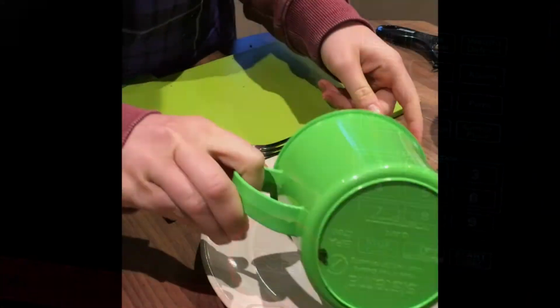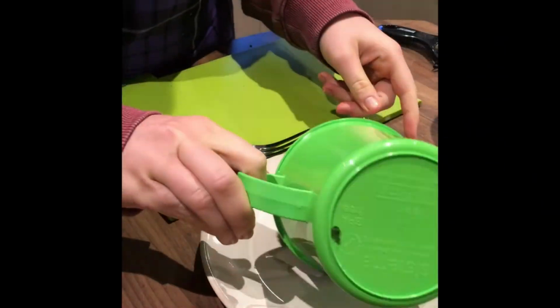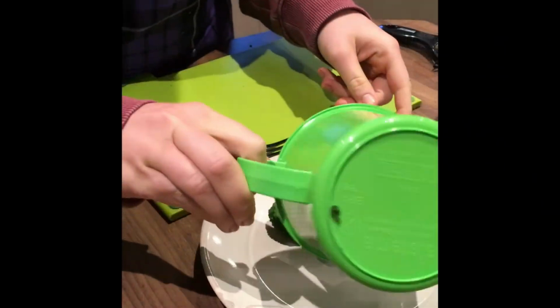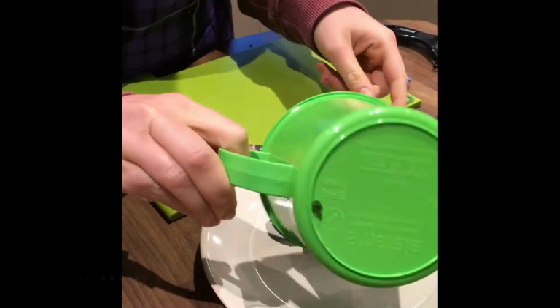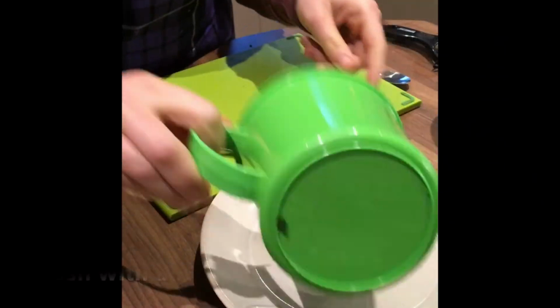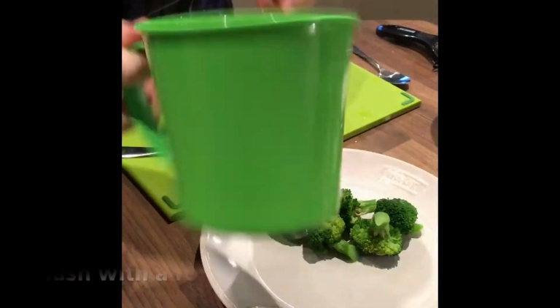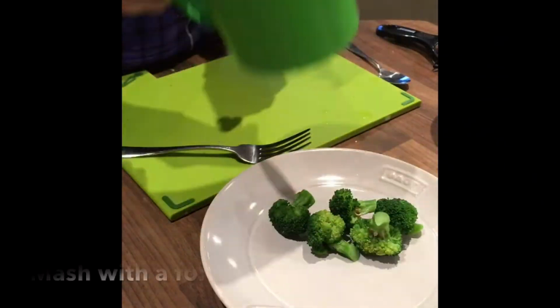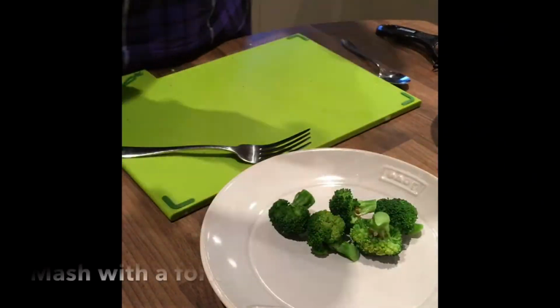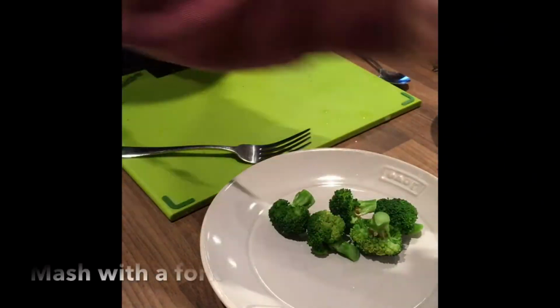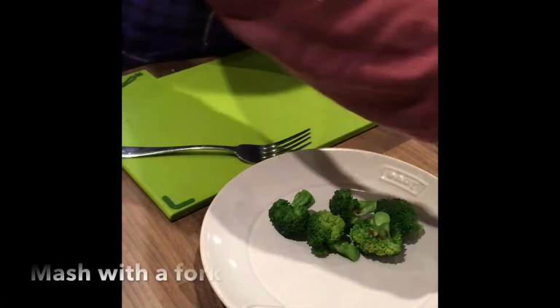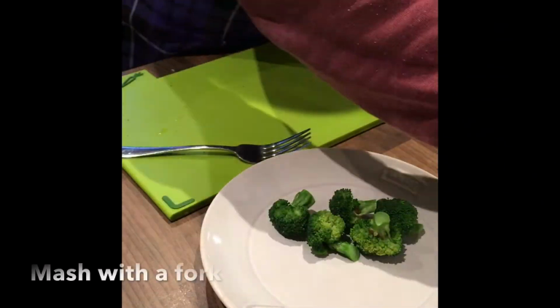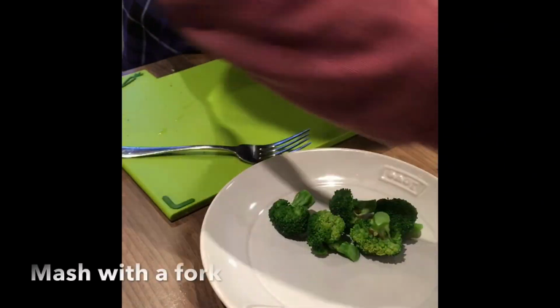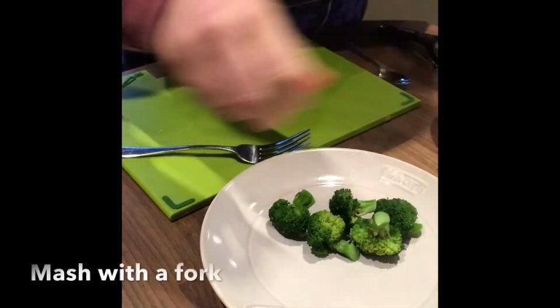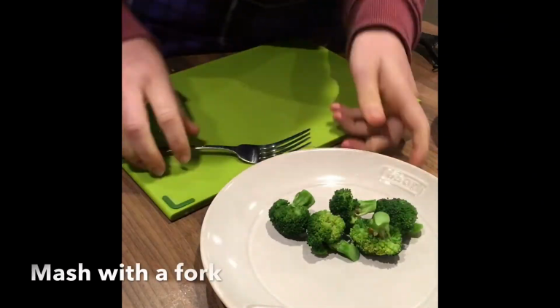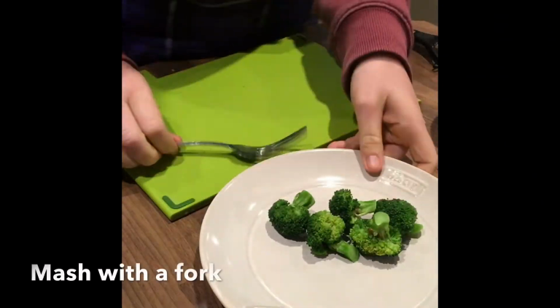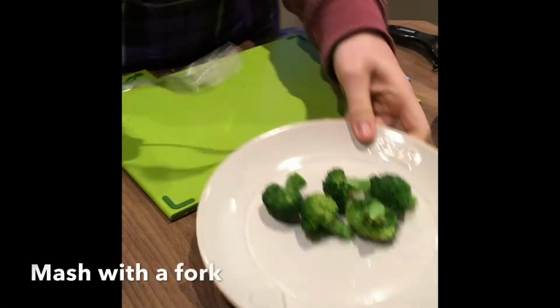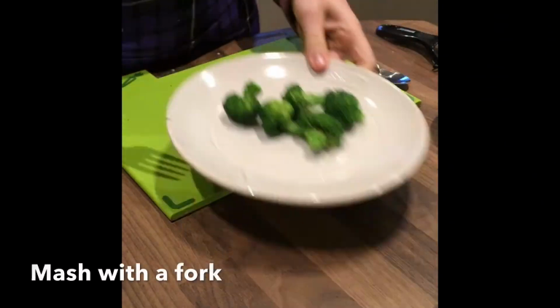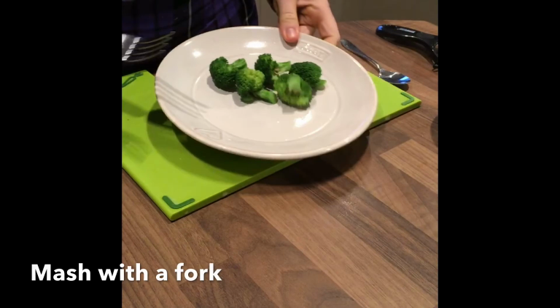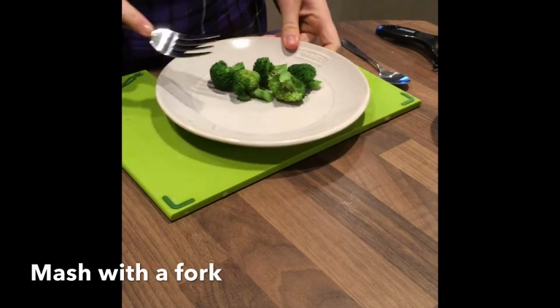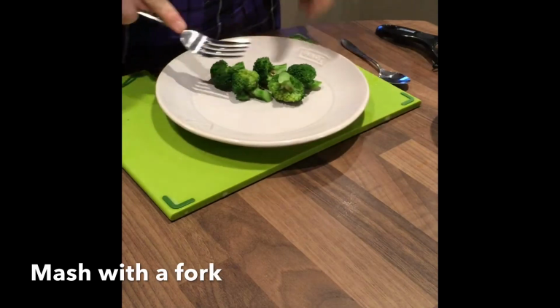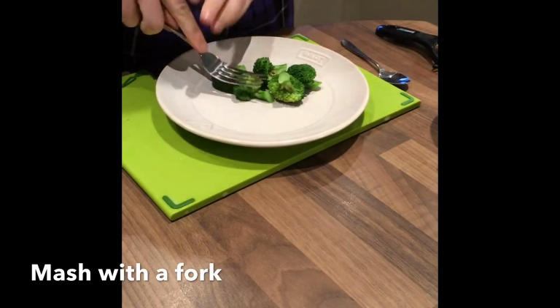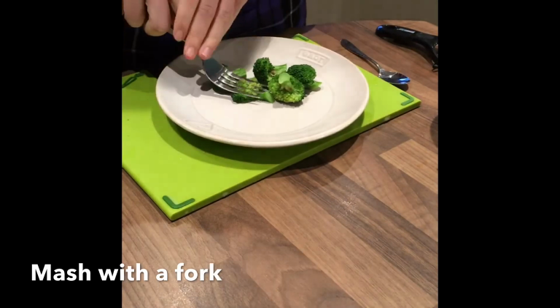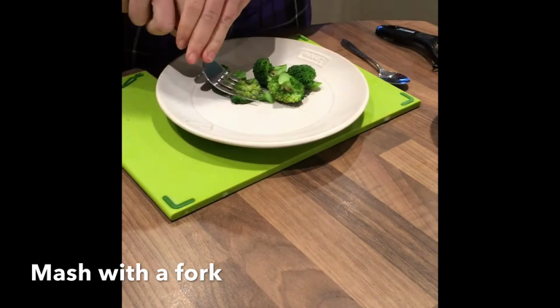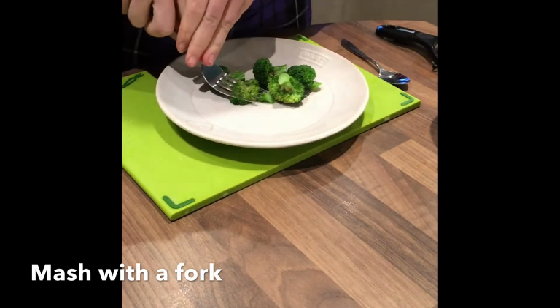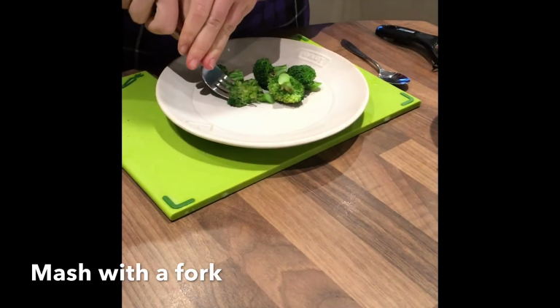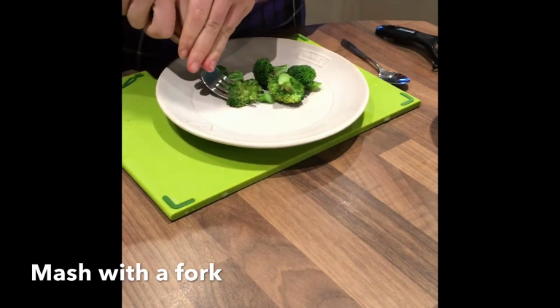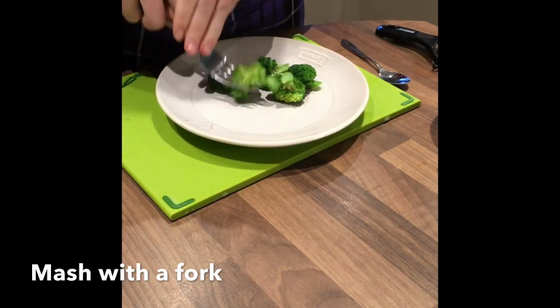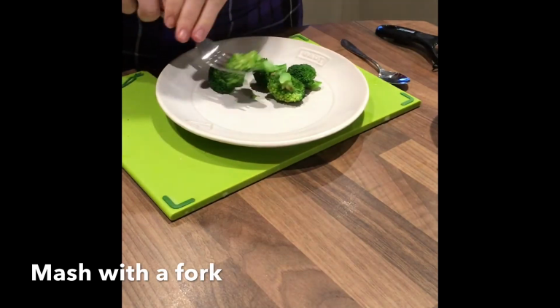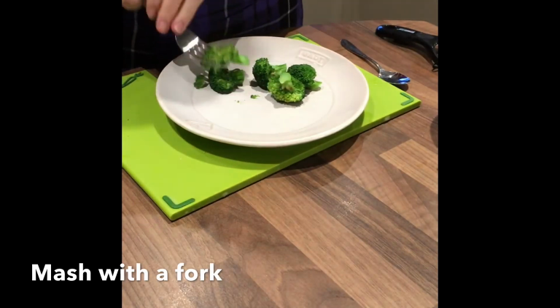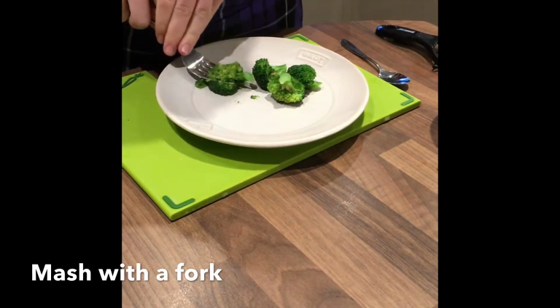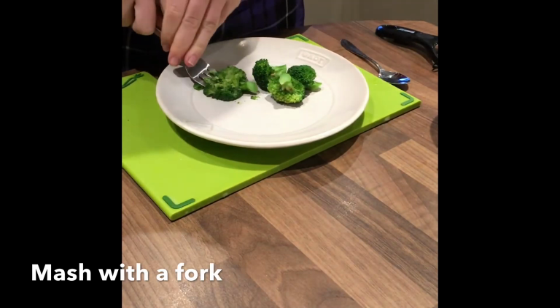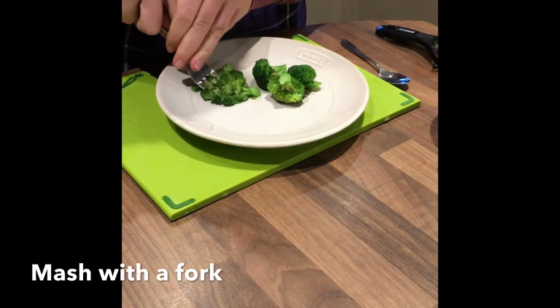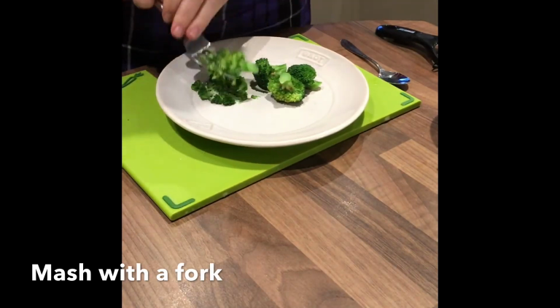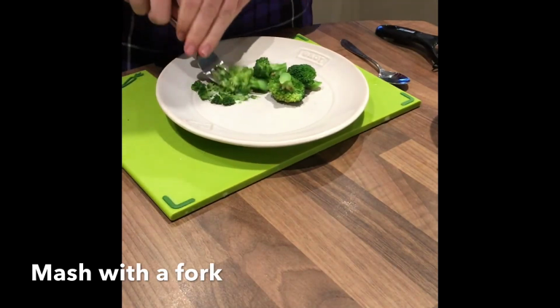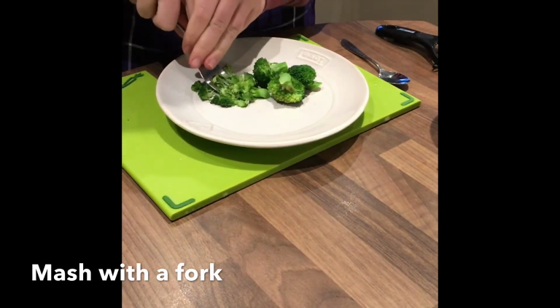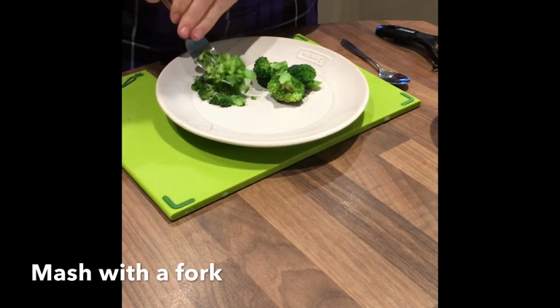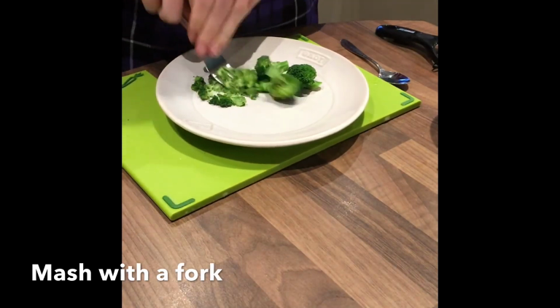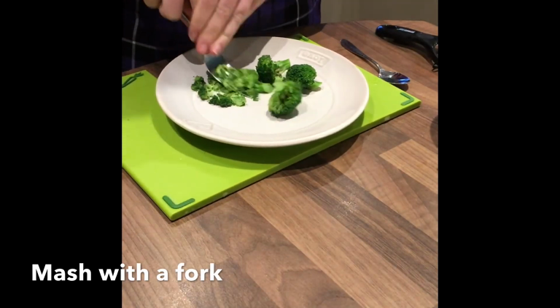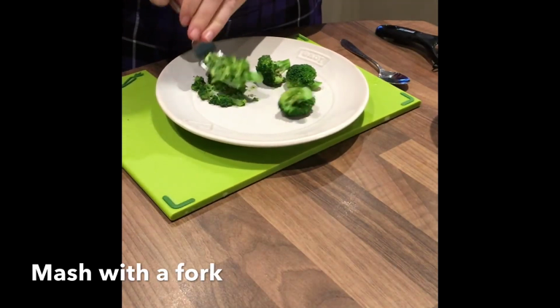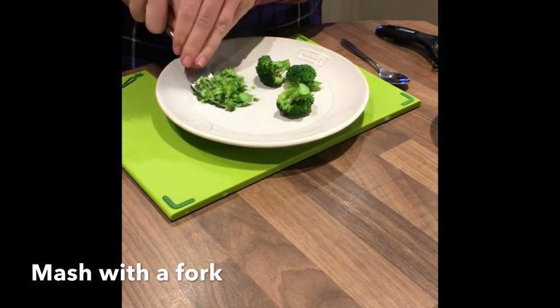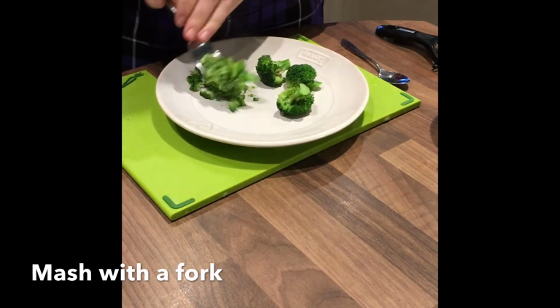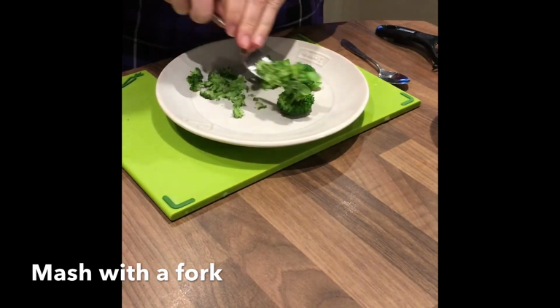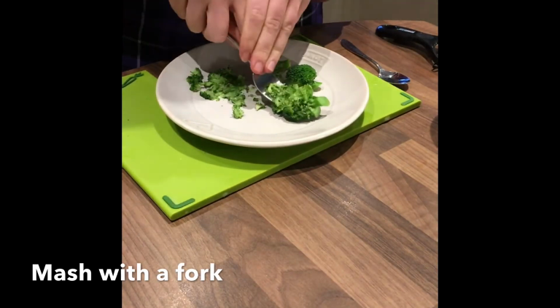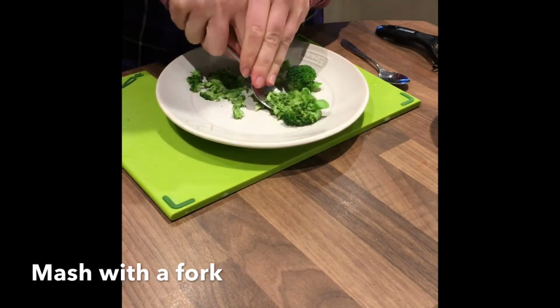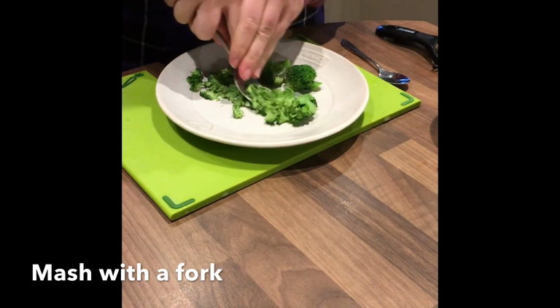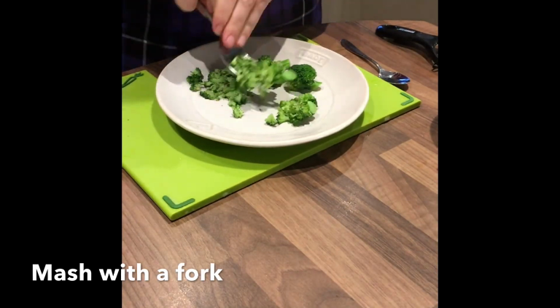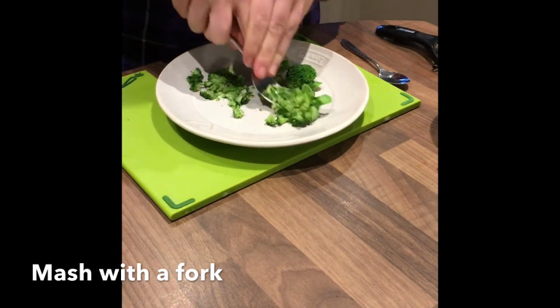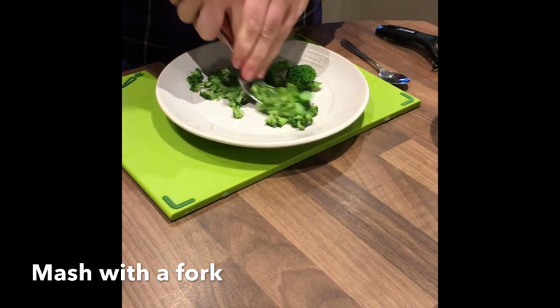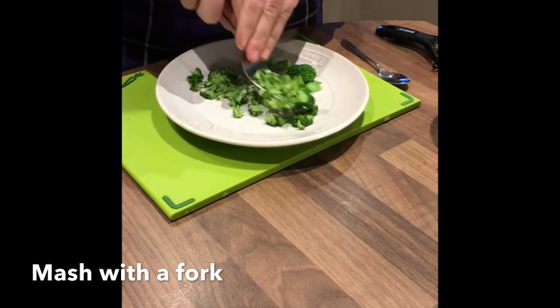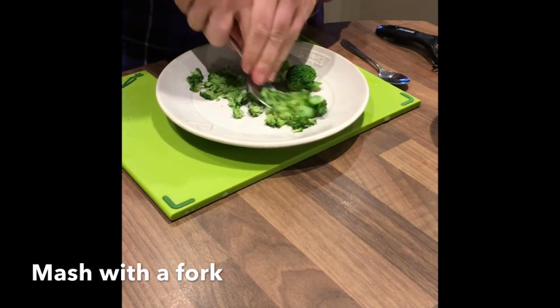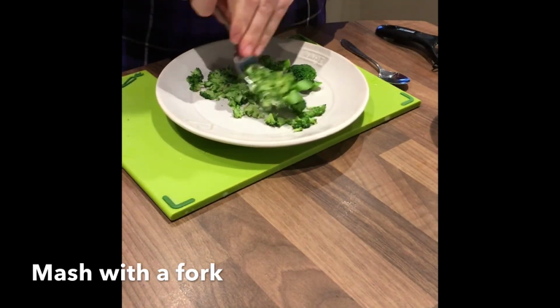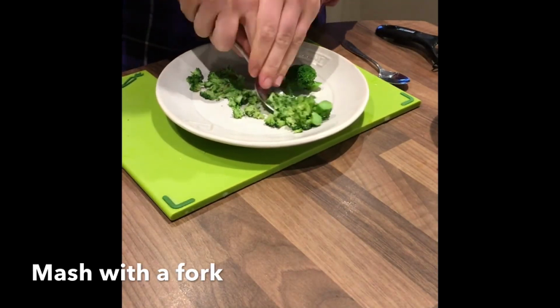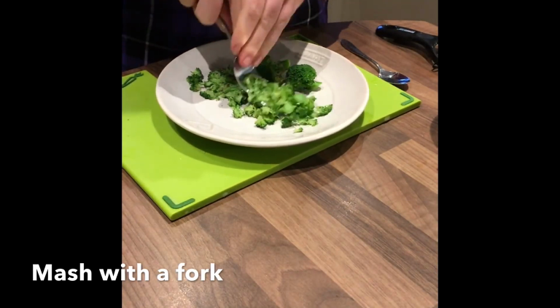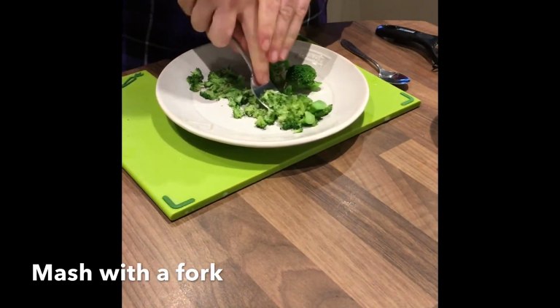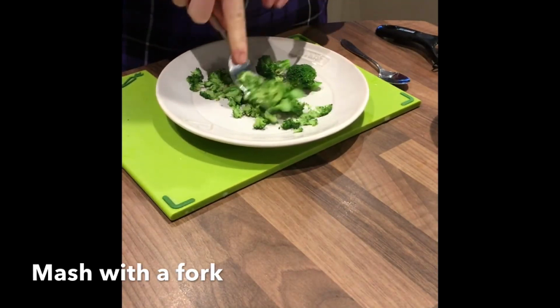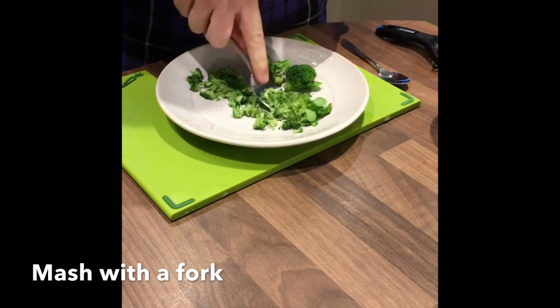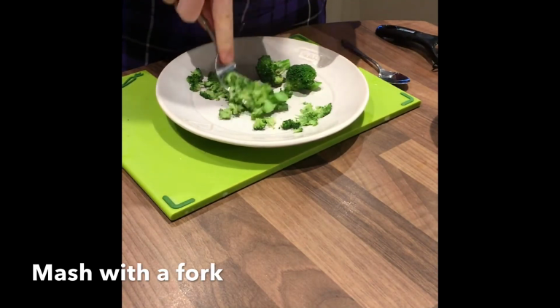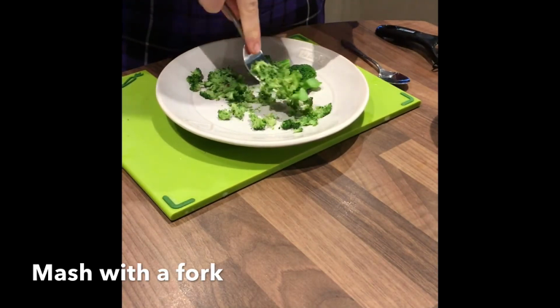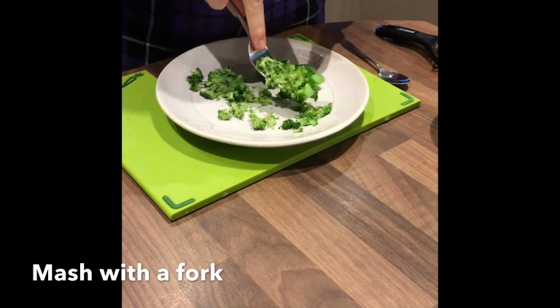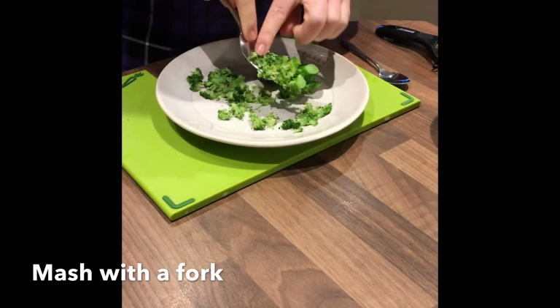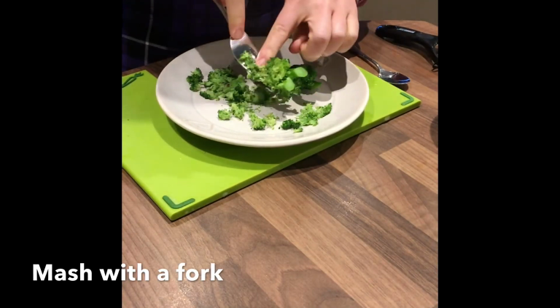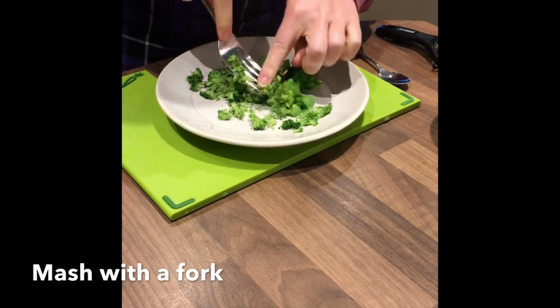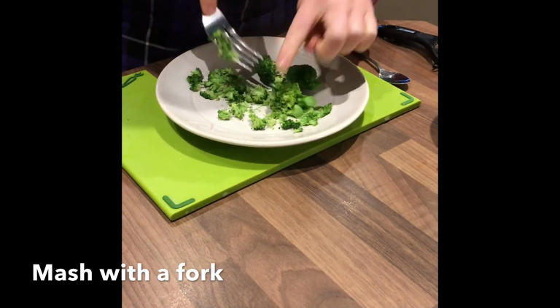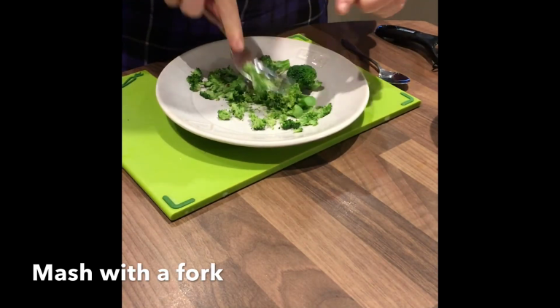Once you are happy the broccoli is cooked, transfer to a plate and mash fully with a fork.